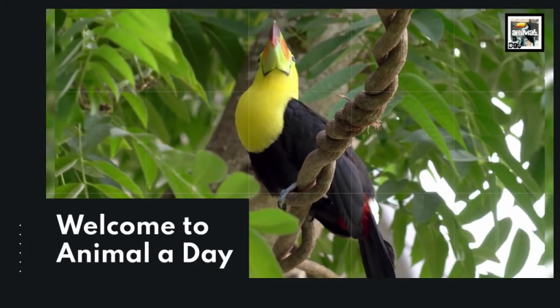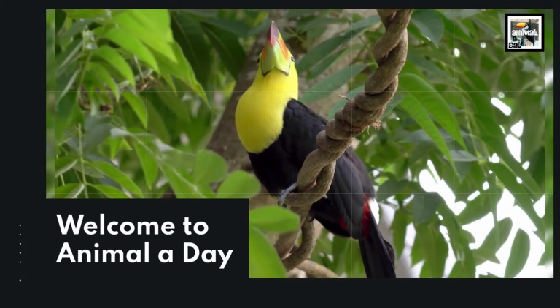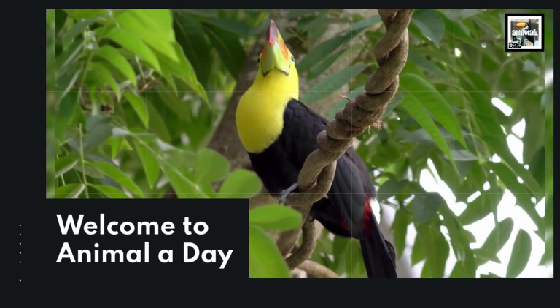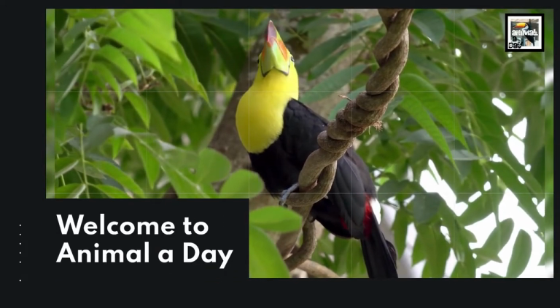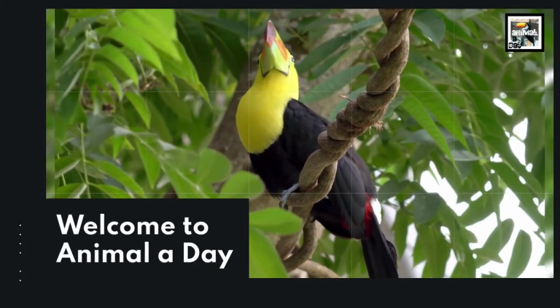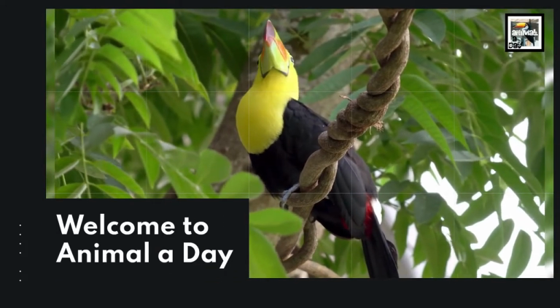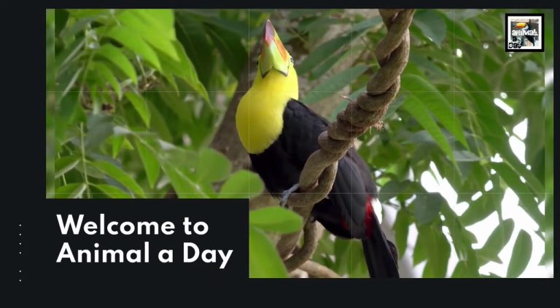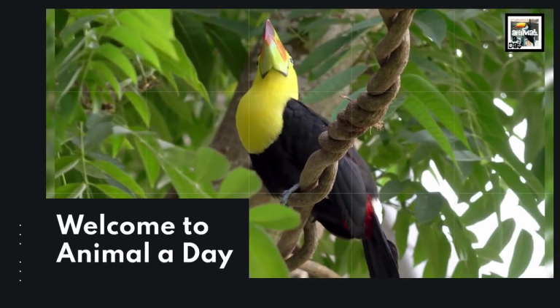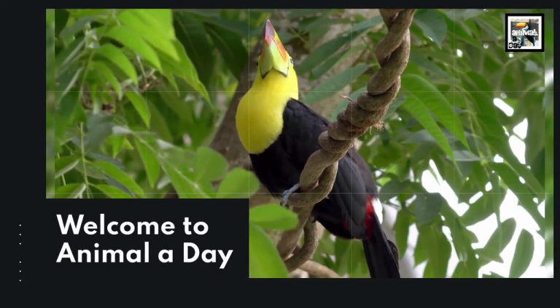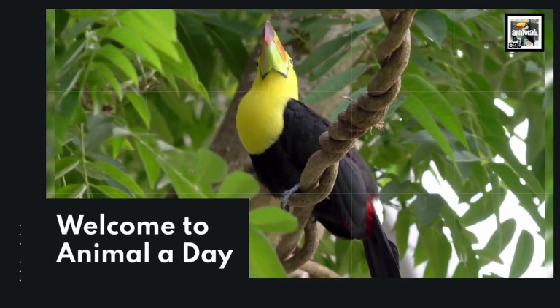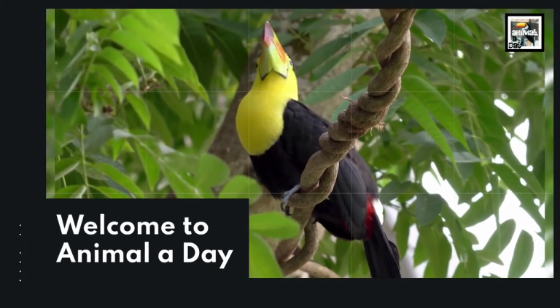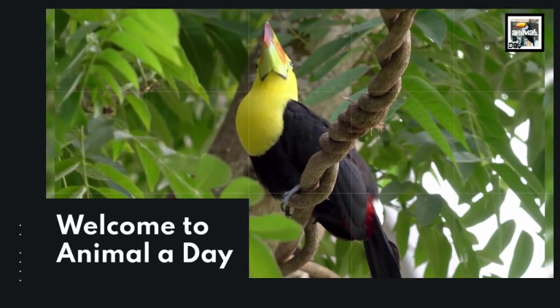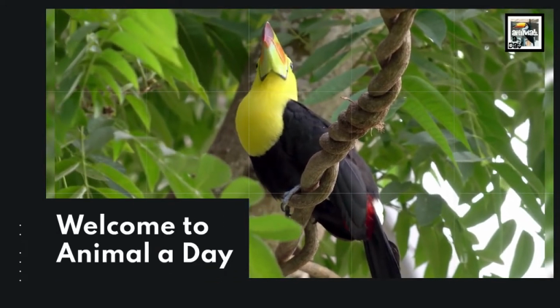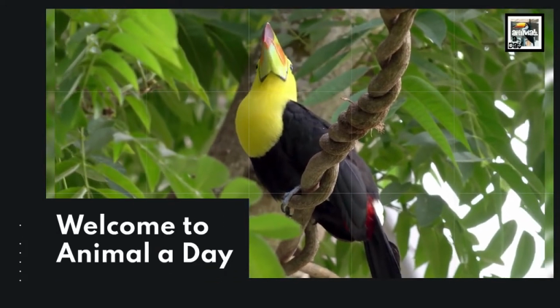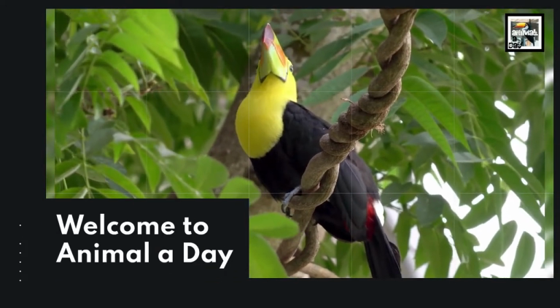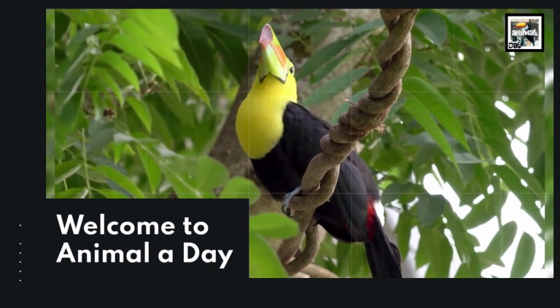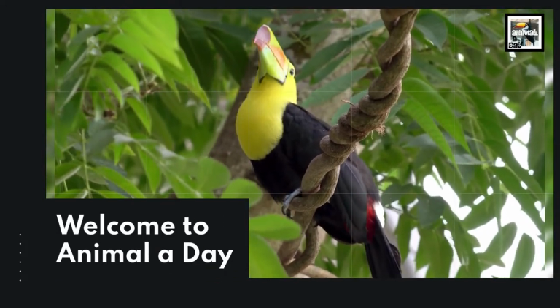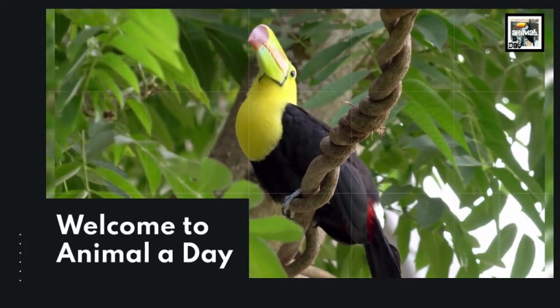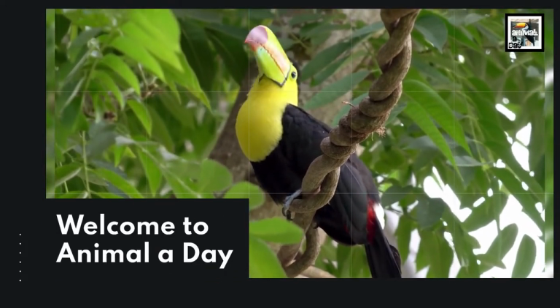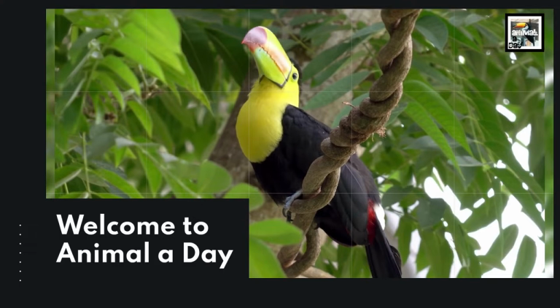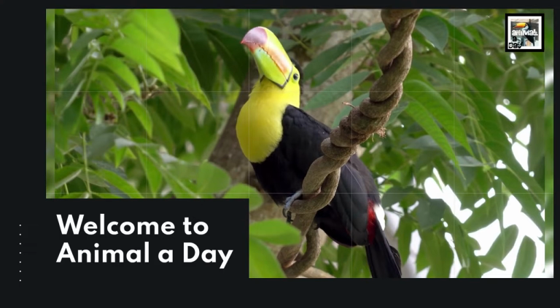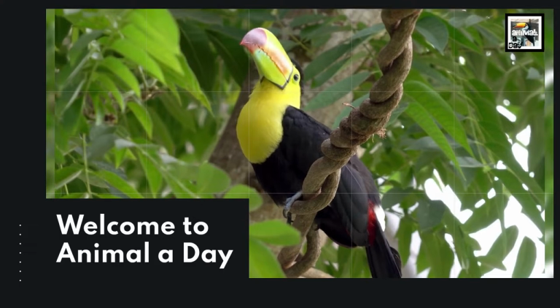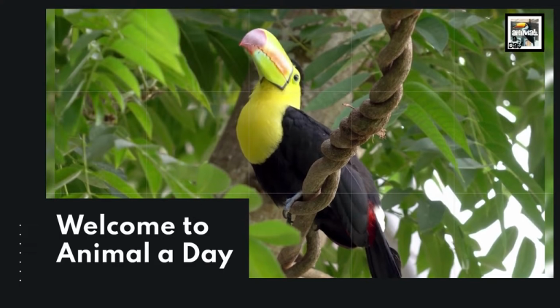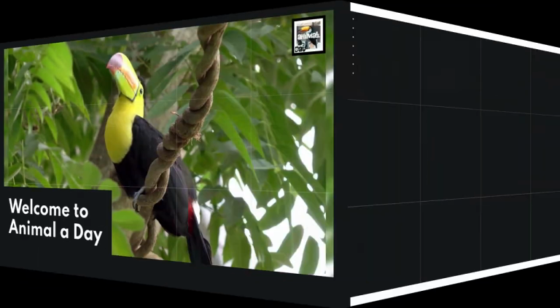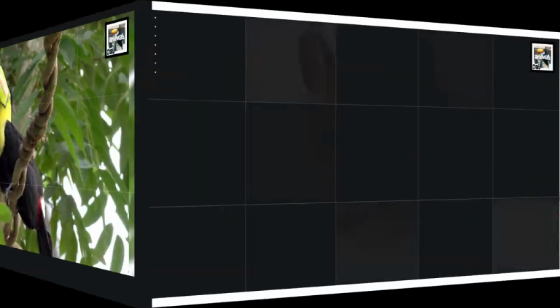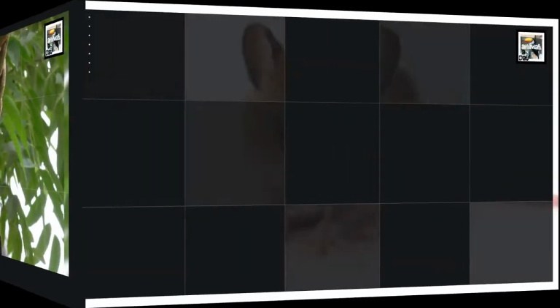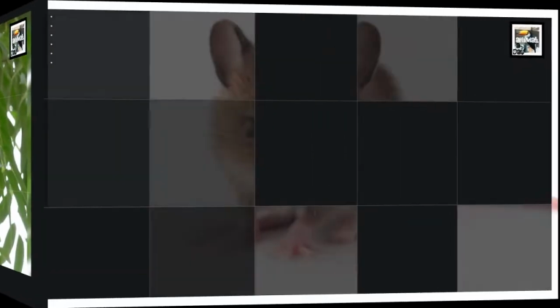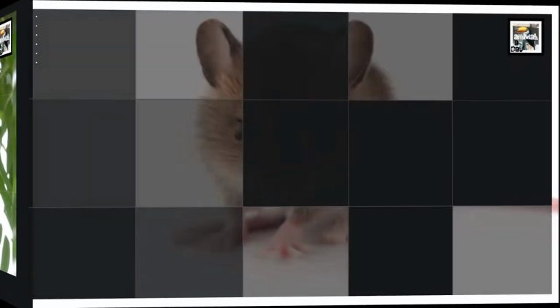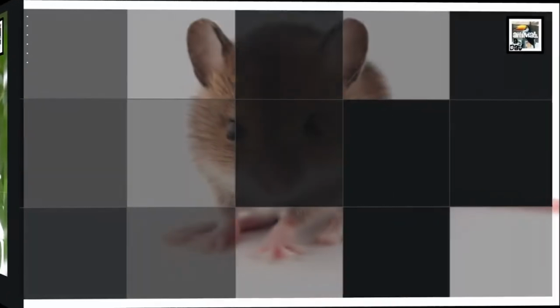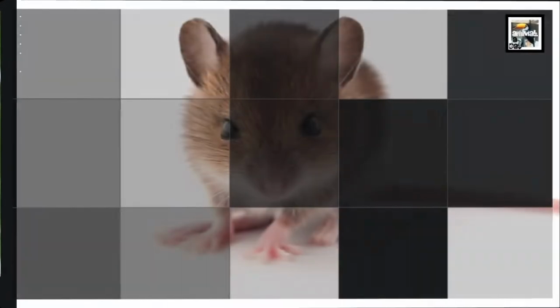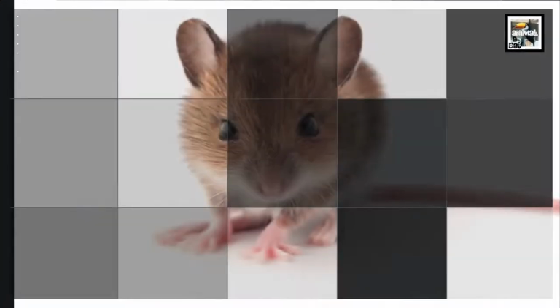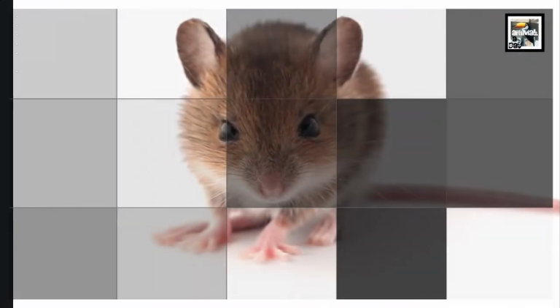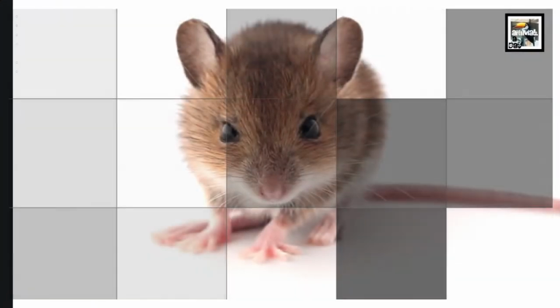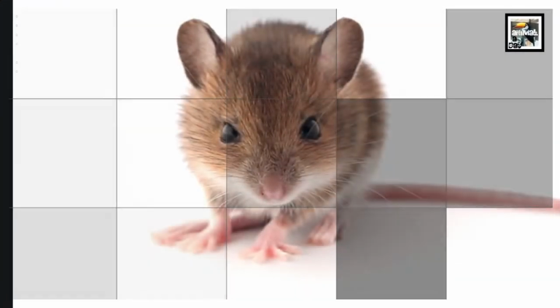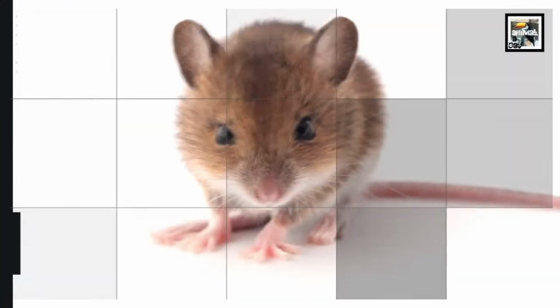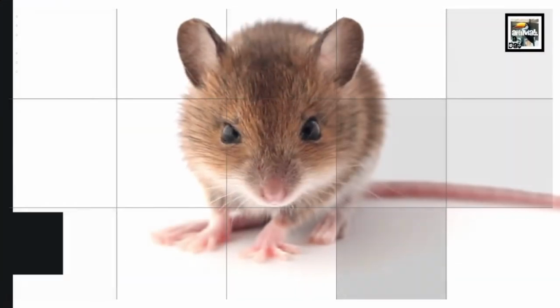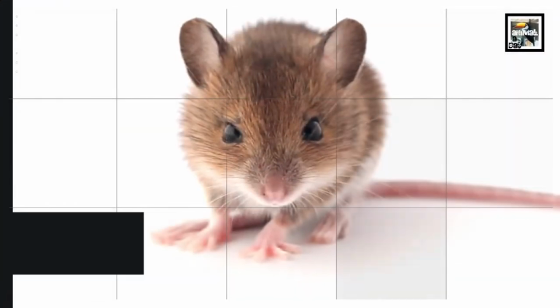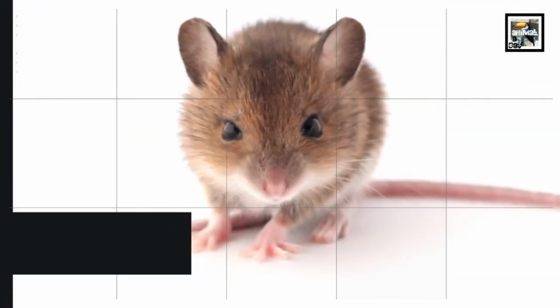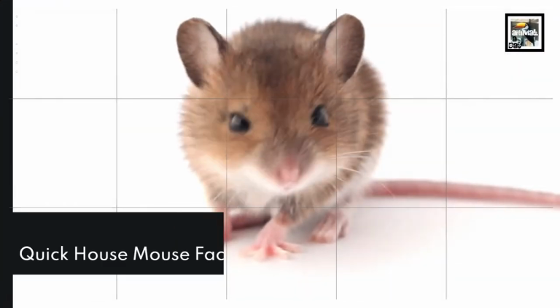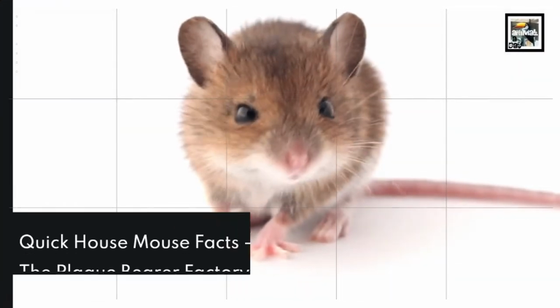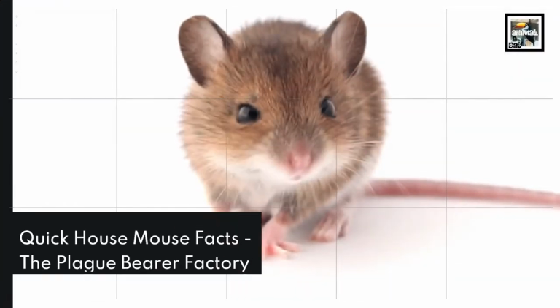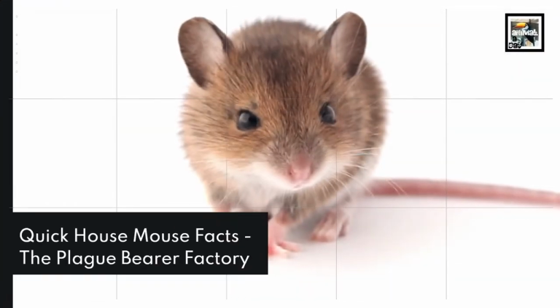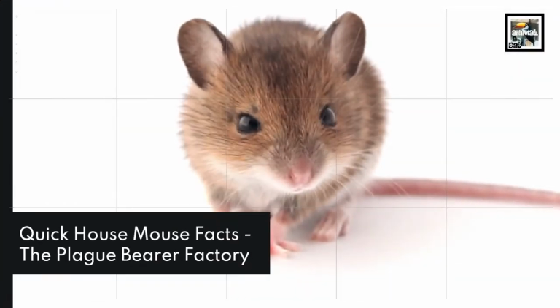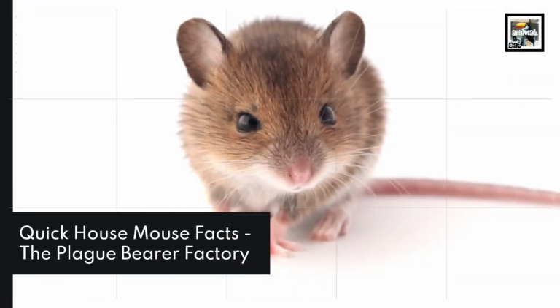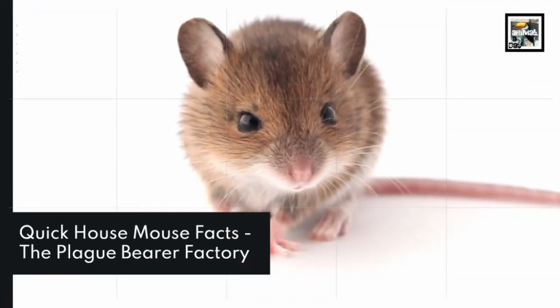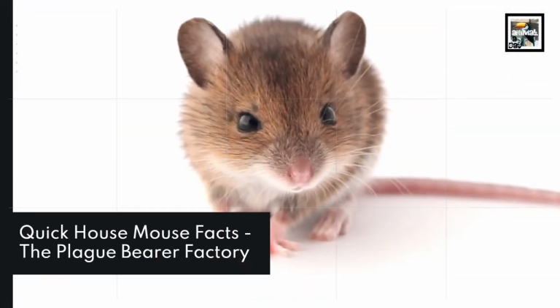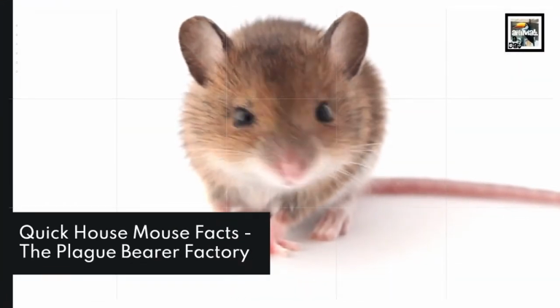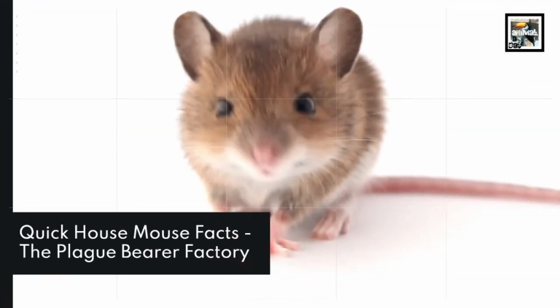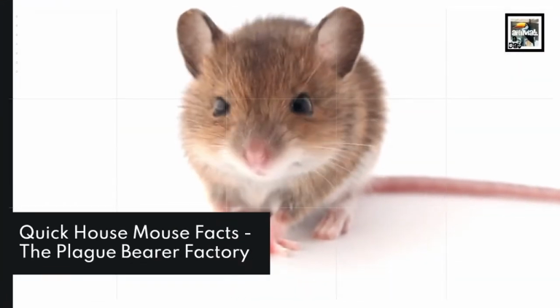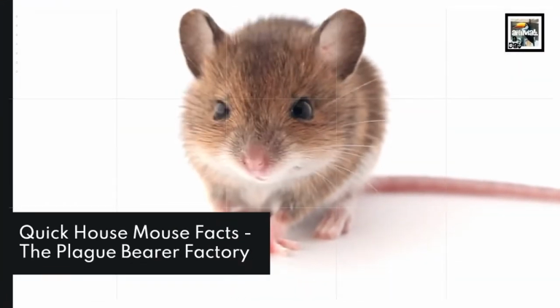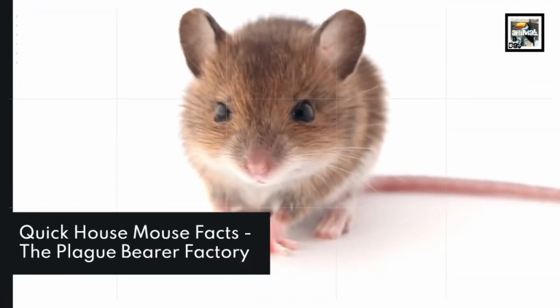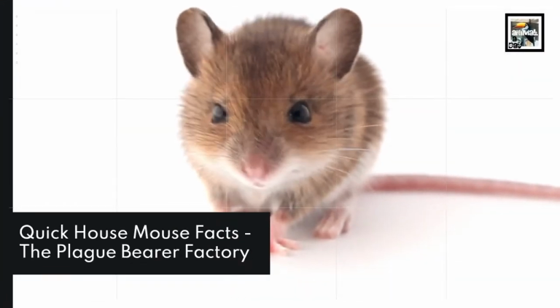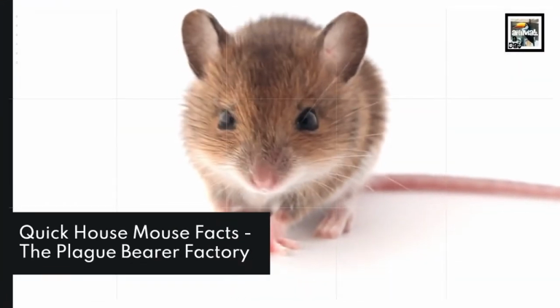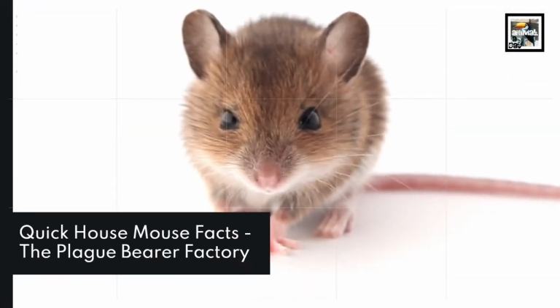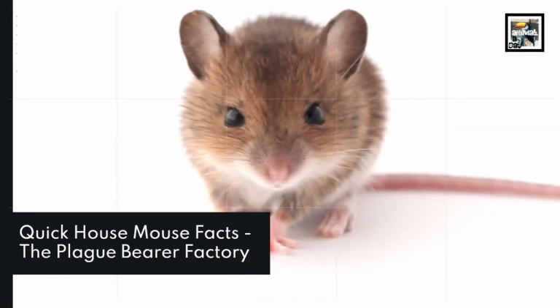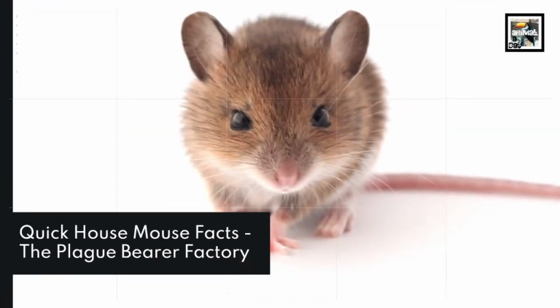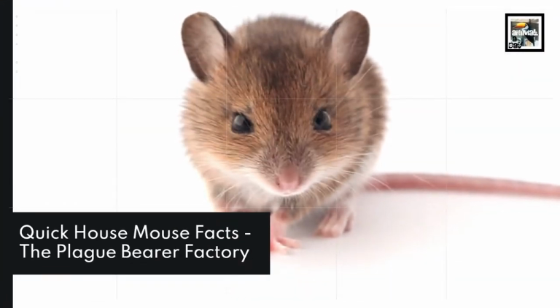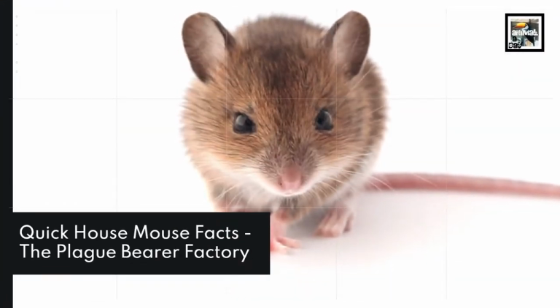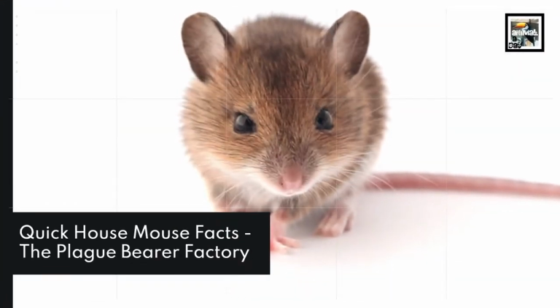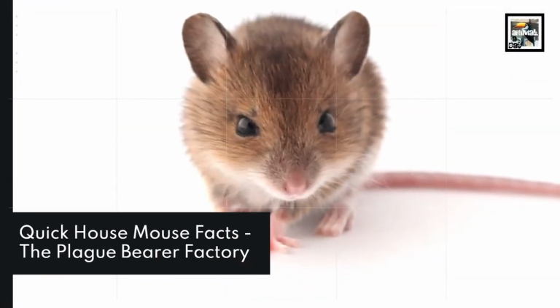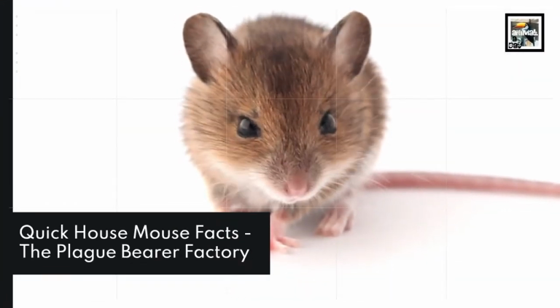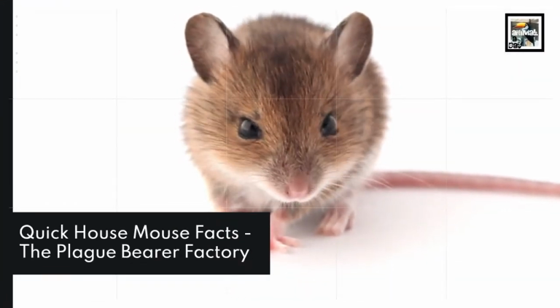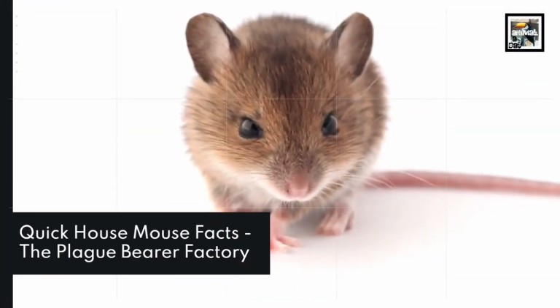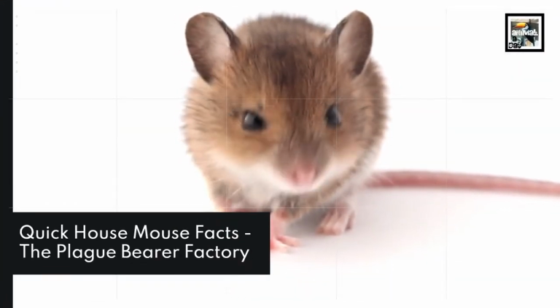Welcome to Animal-a-Day: 10 House Mouse Facts — The Plague Bearer Factory.